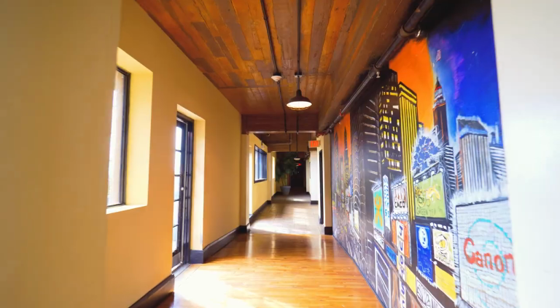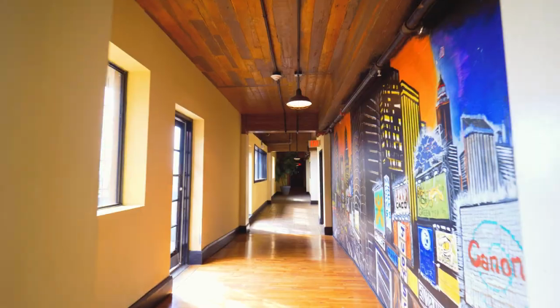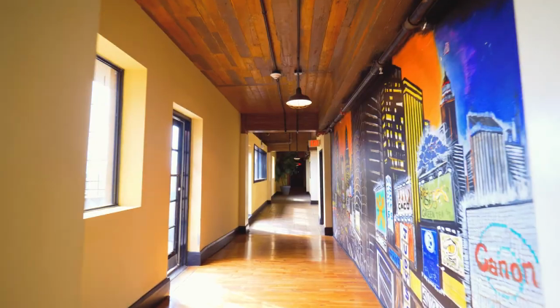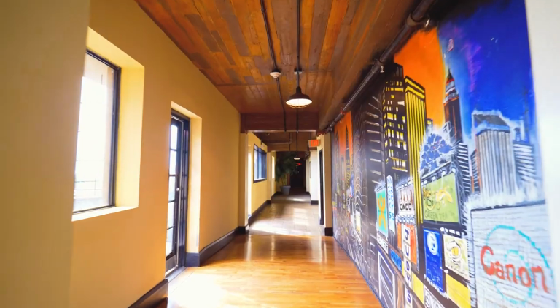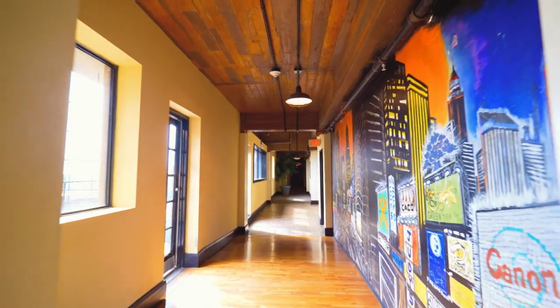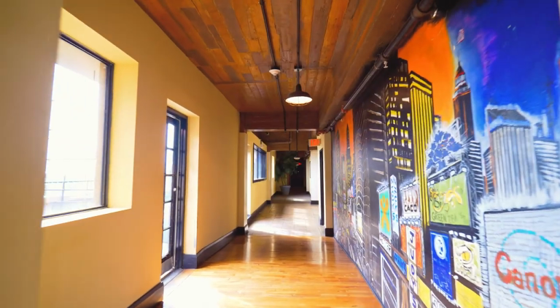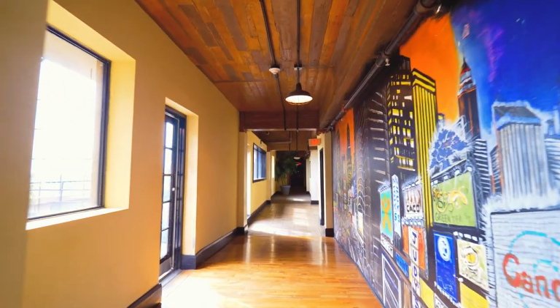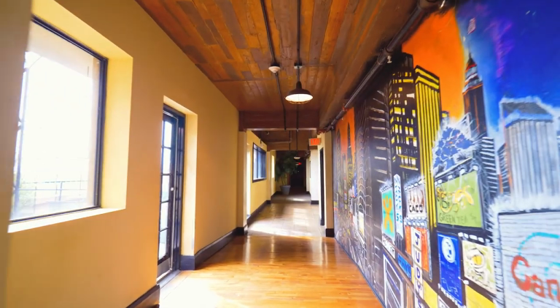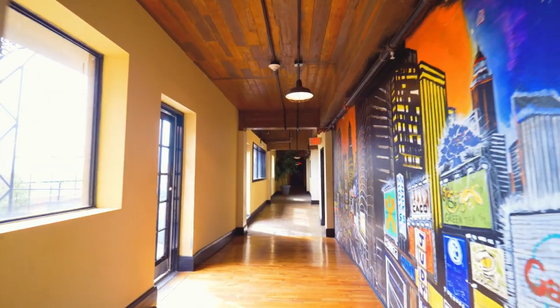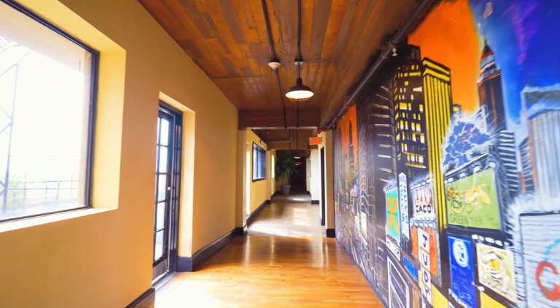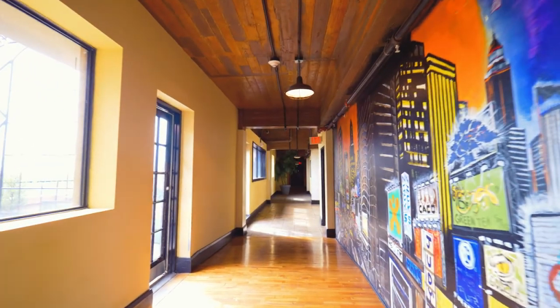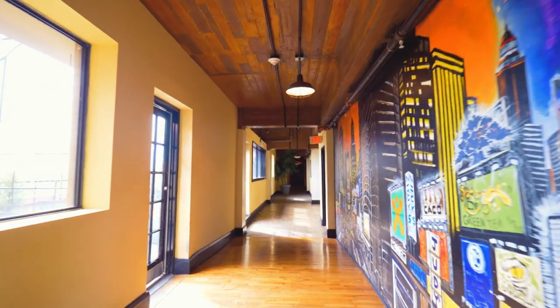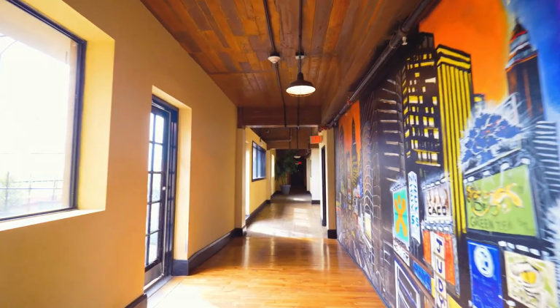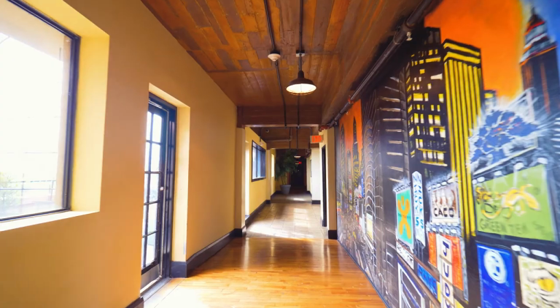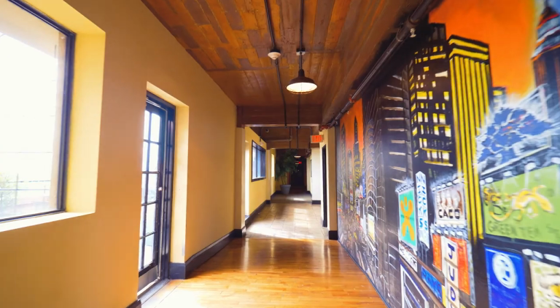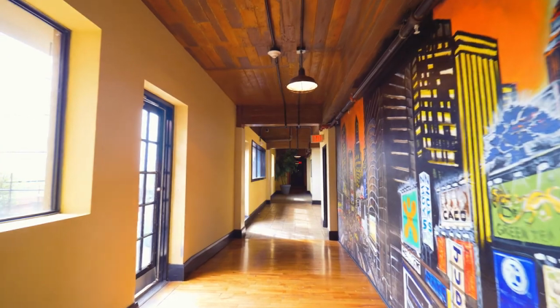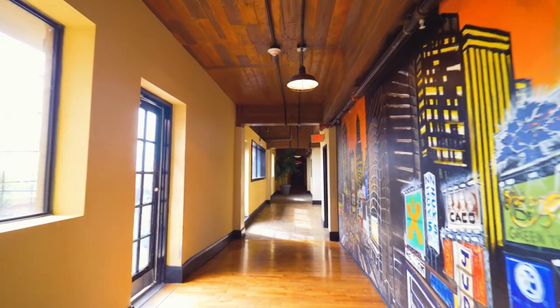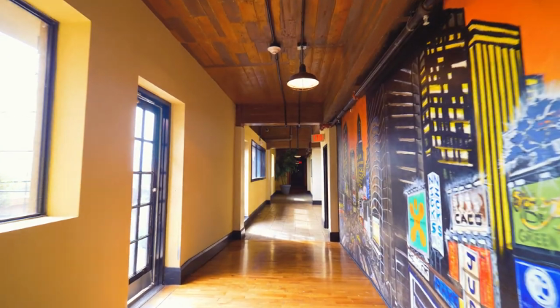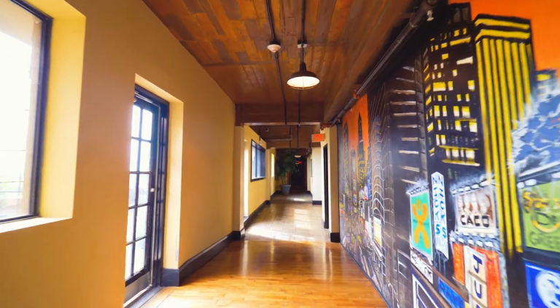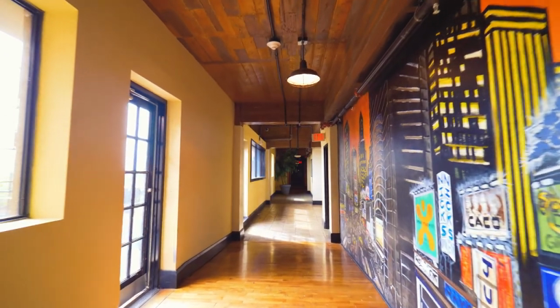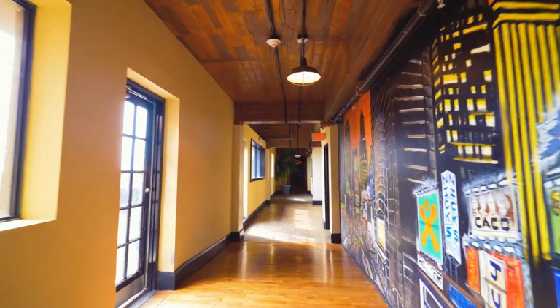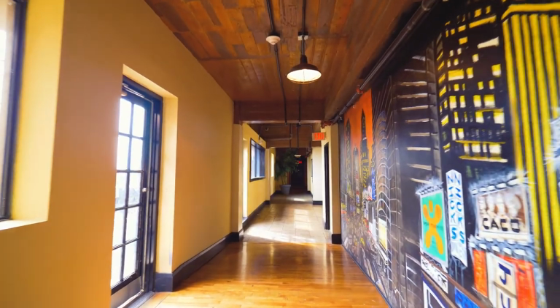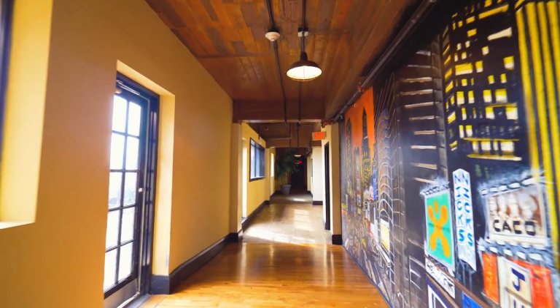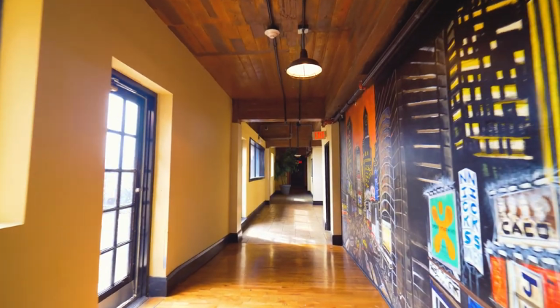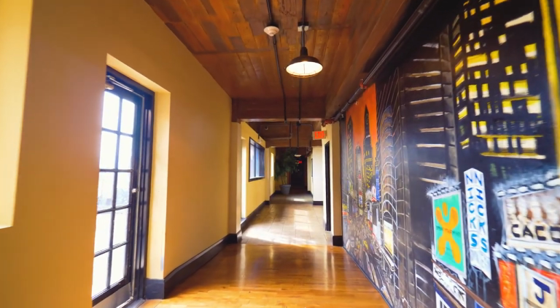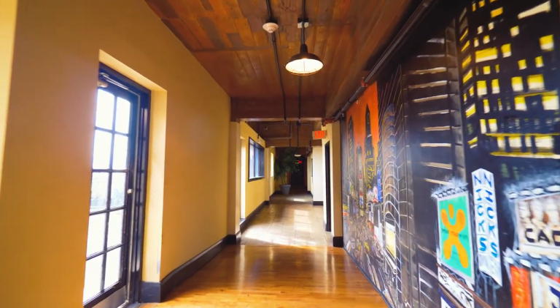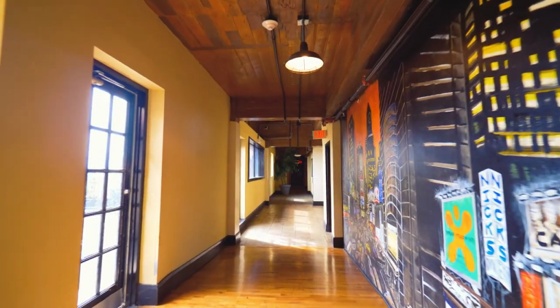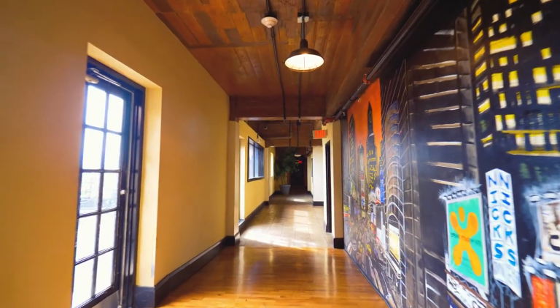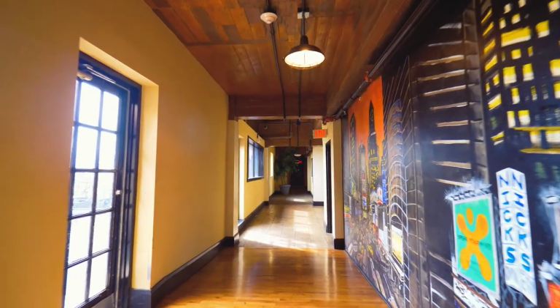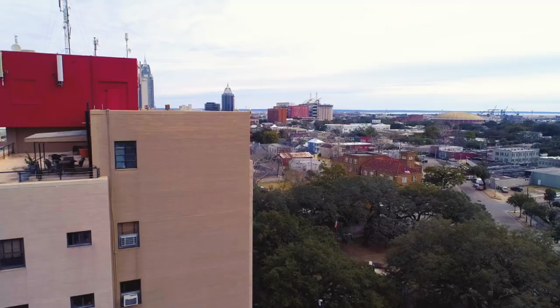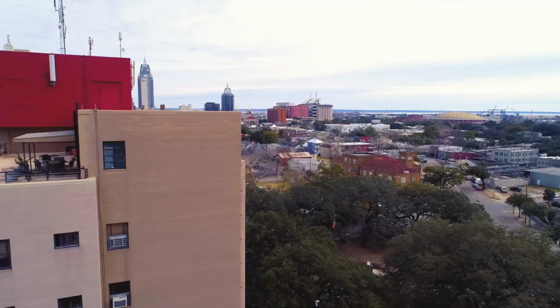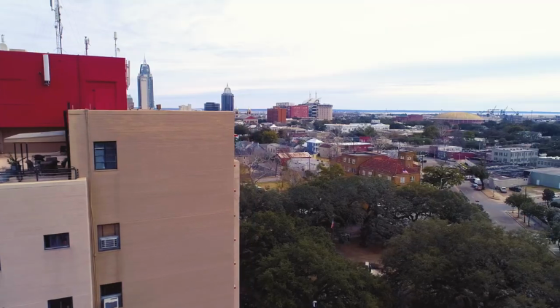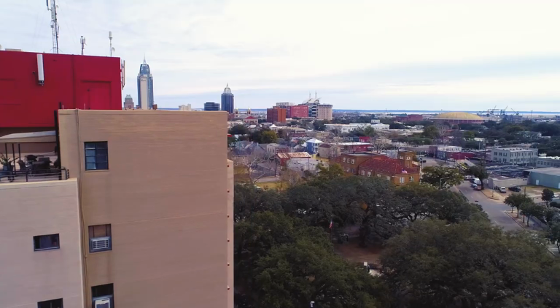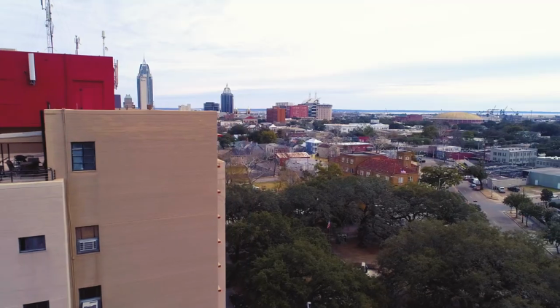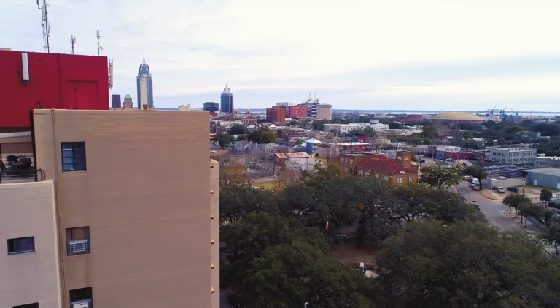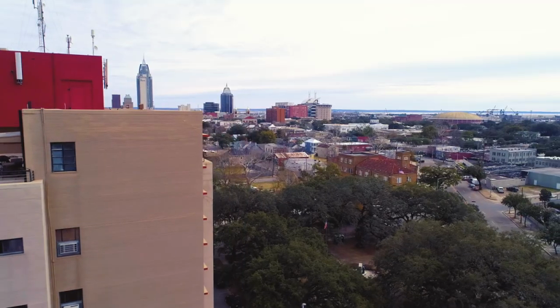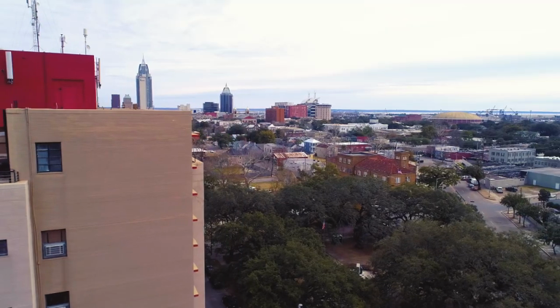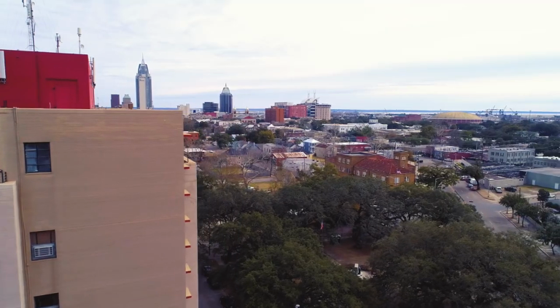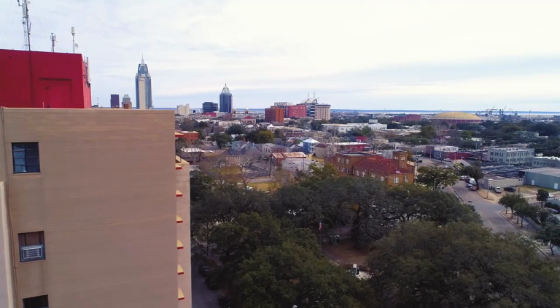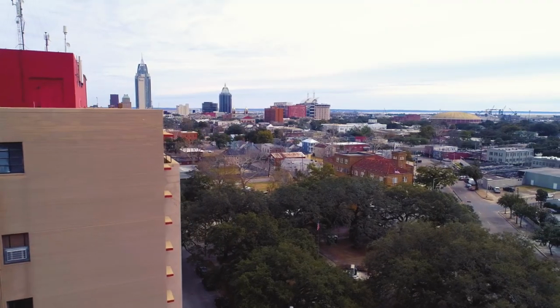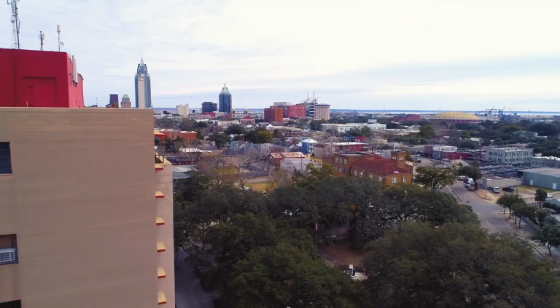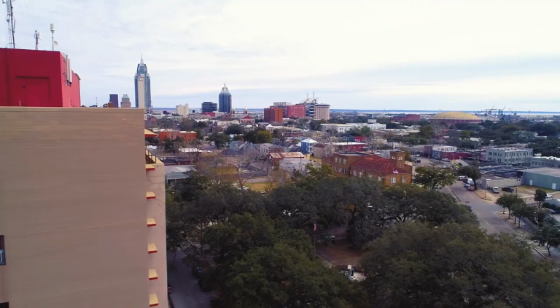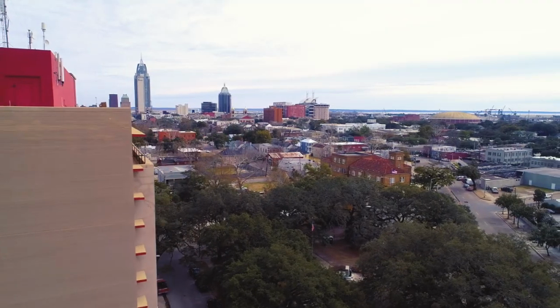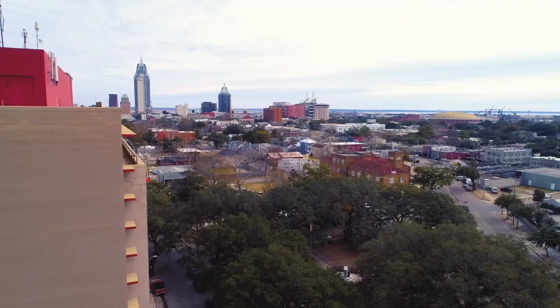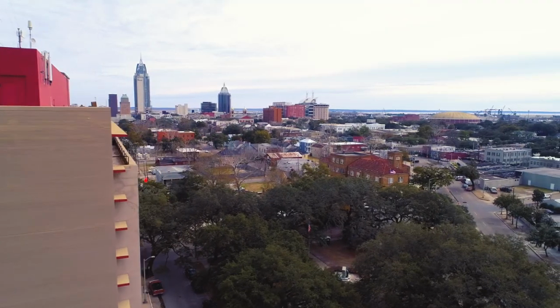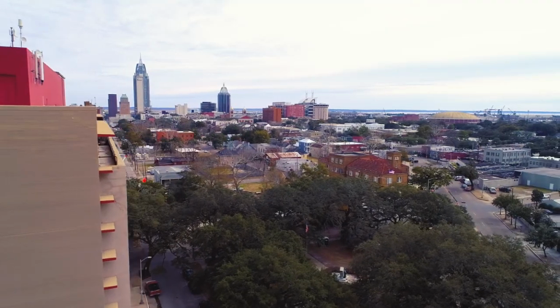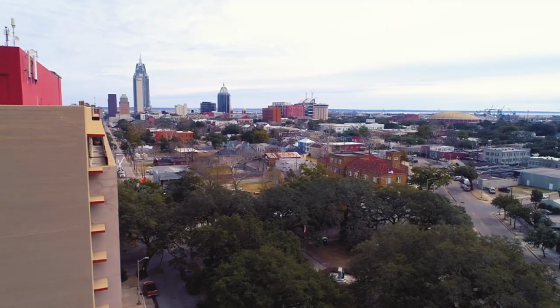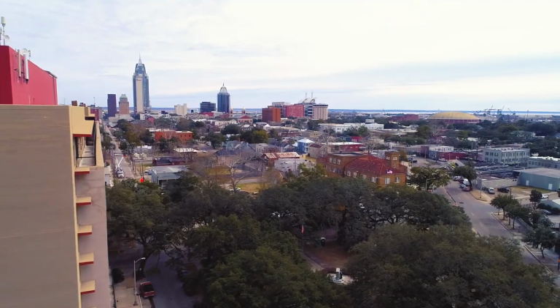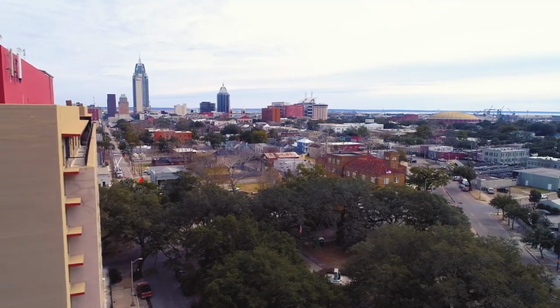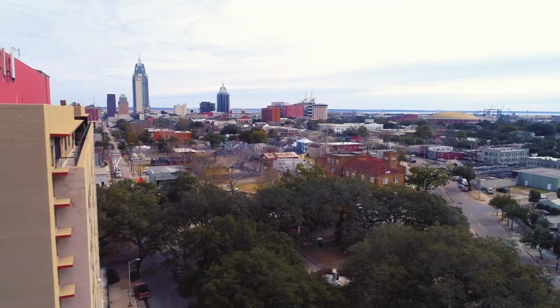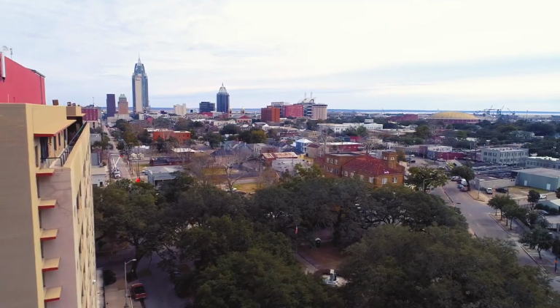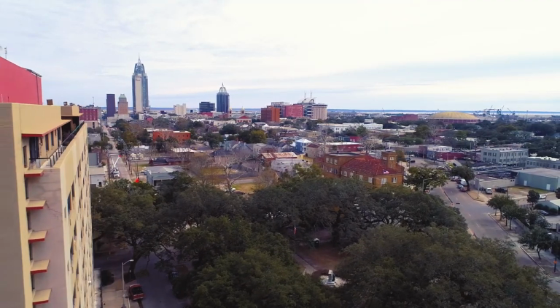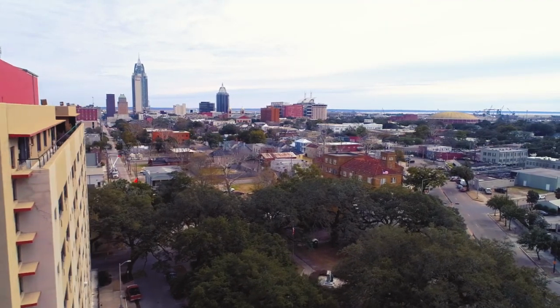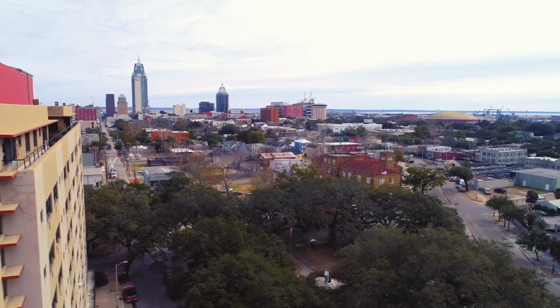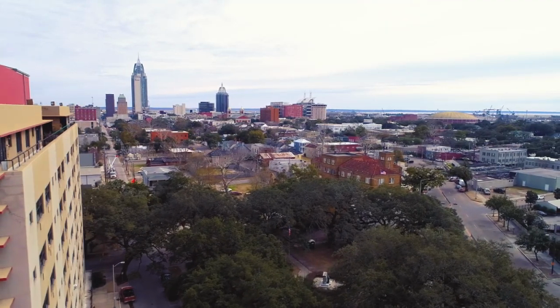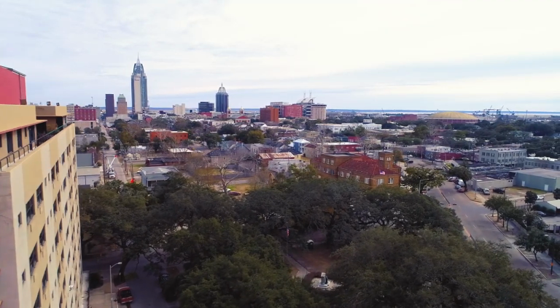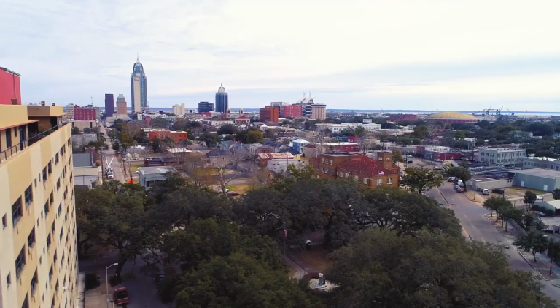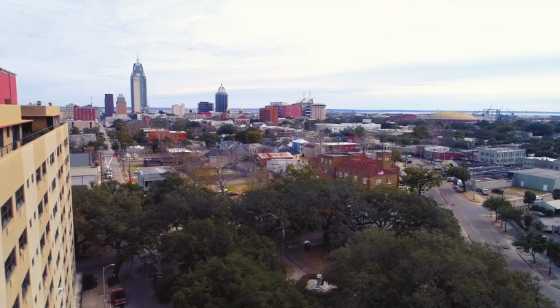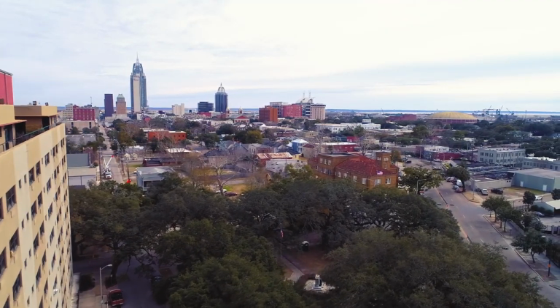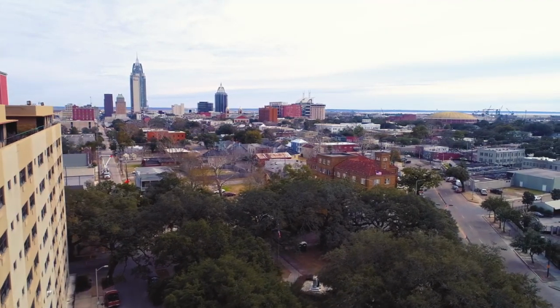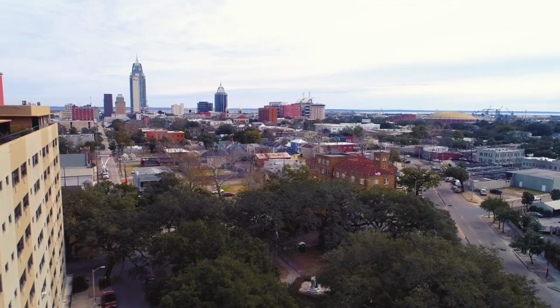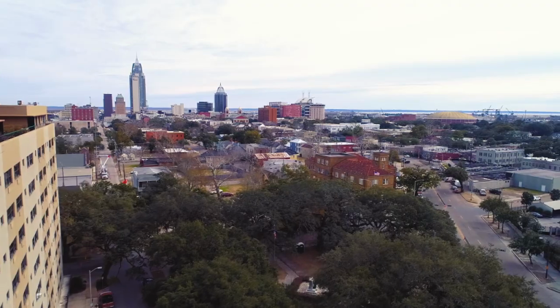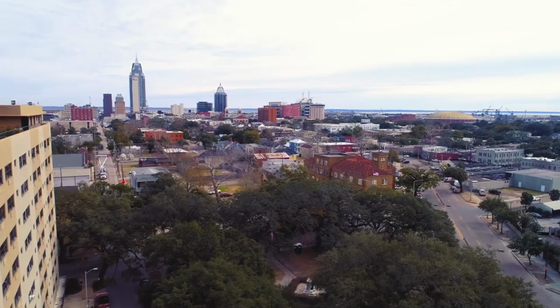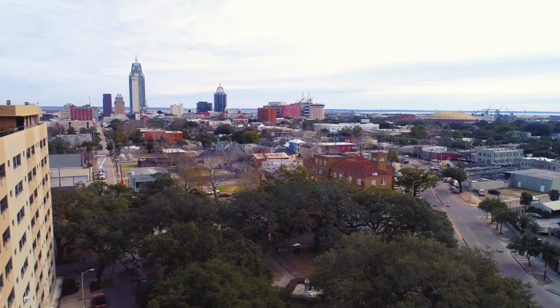Thank you for taking the tour of Tower-on-Ryan Park. Explore the full details of this investment opportunity at arborcrowd.com.